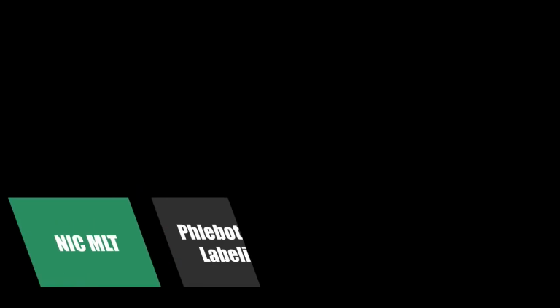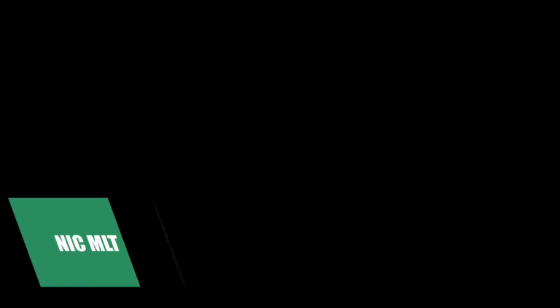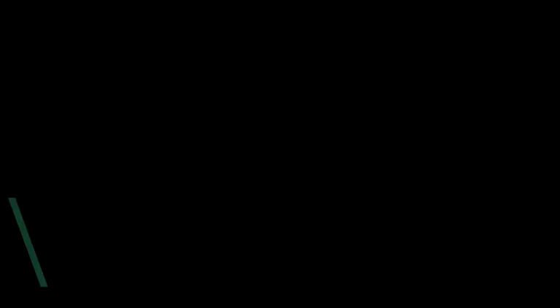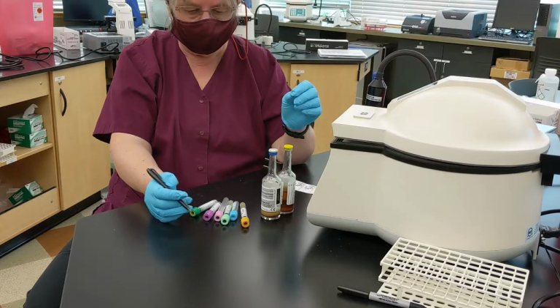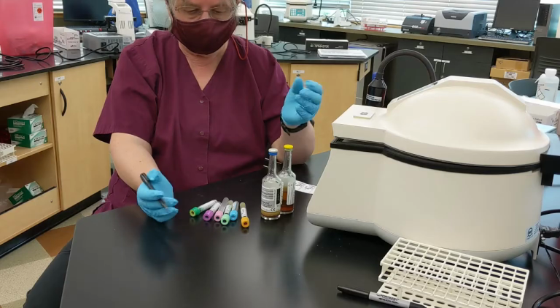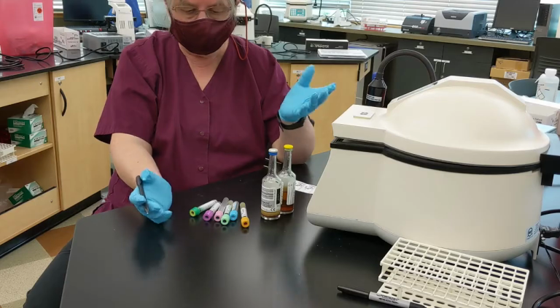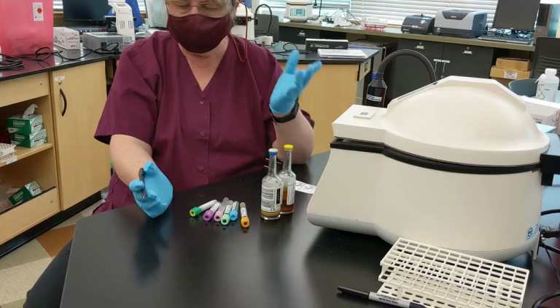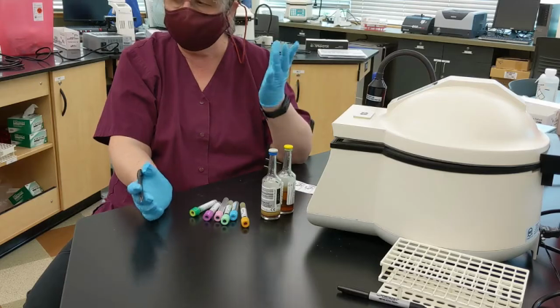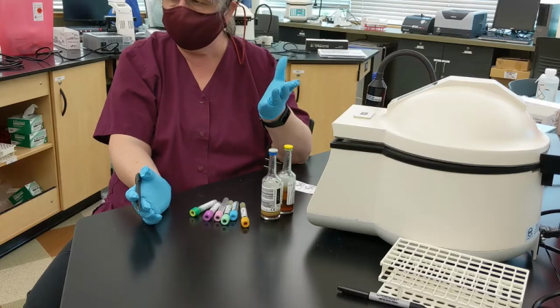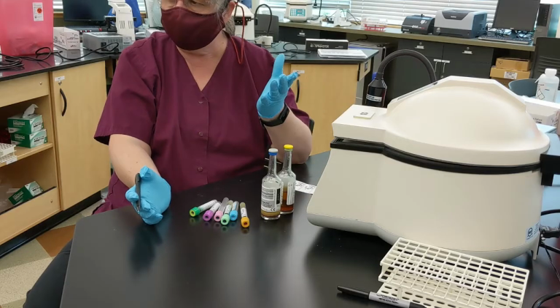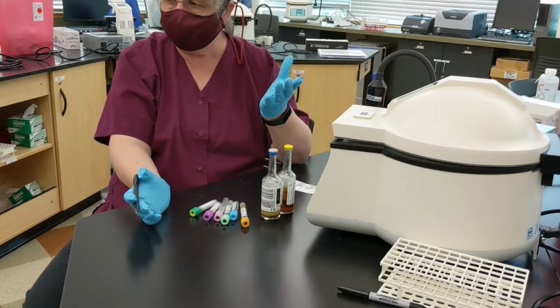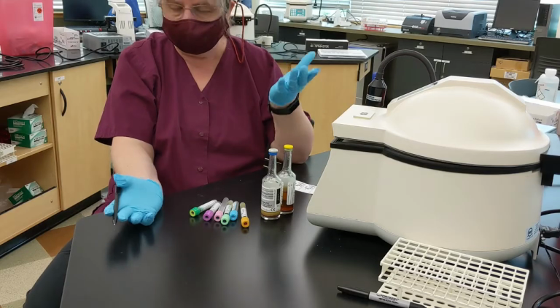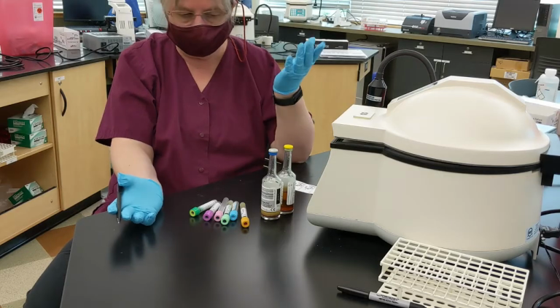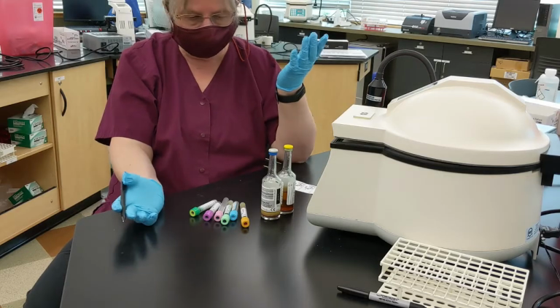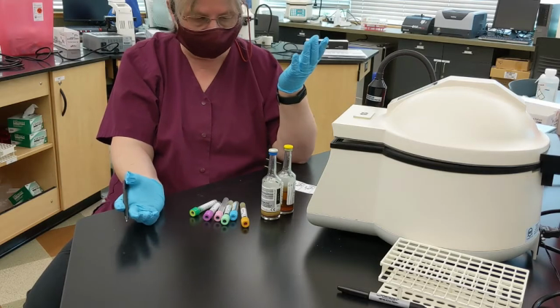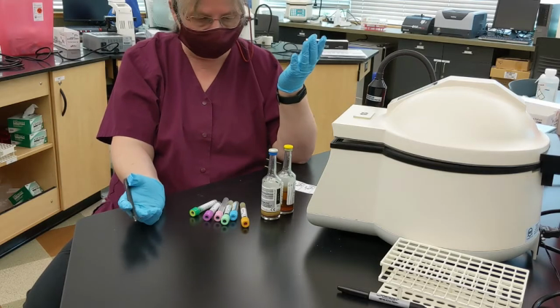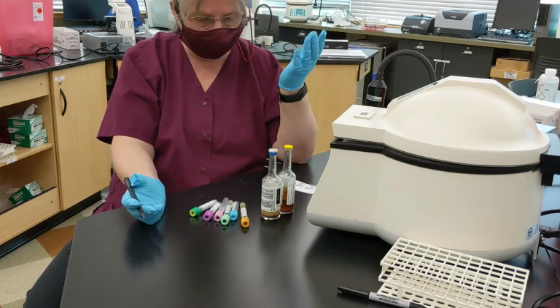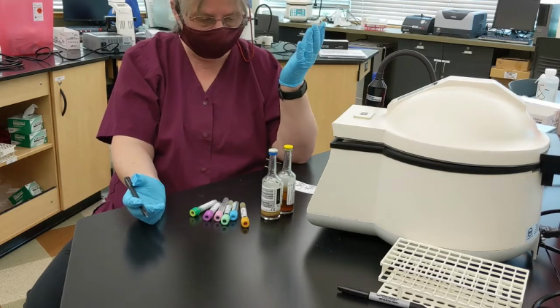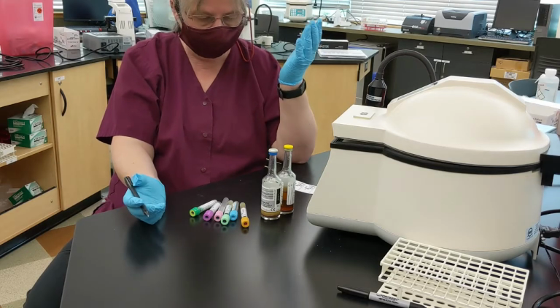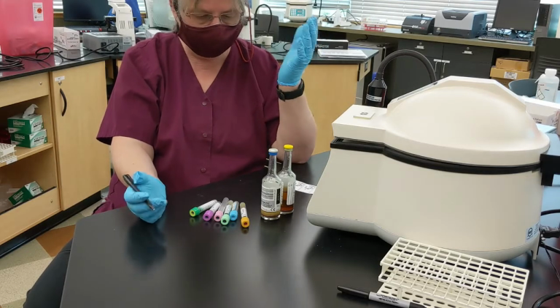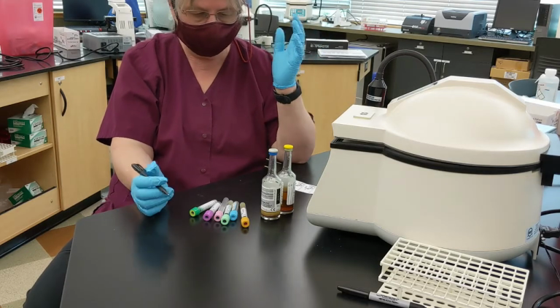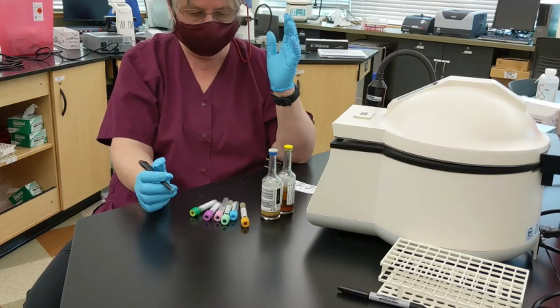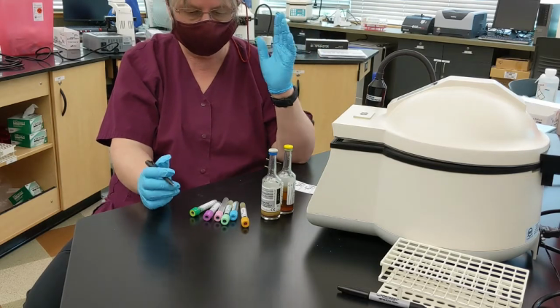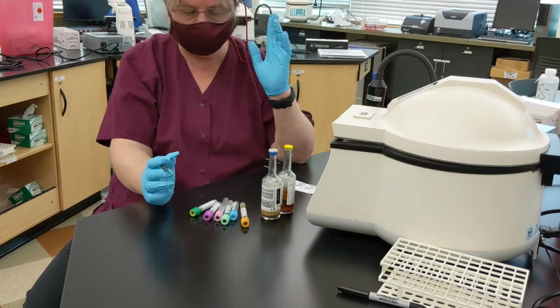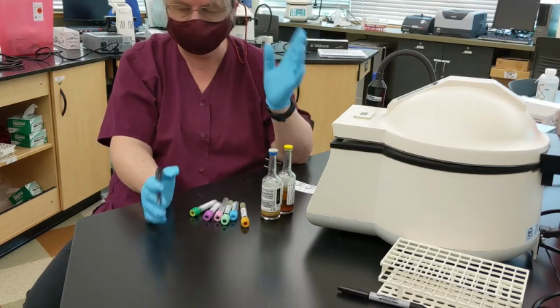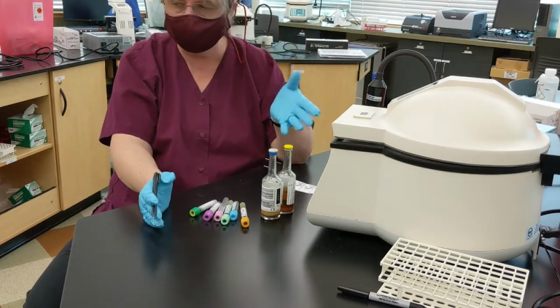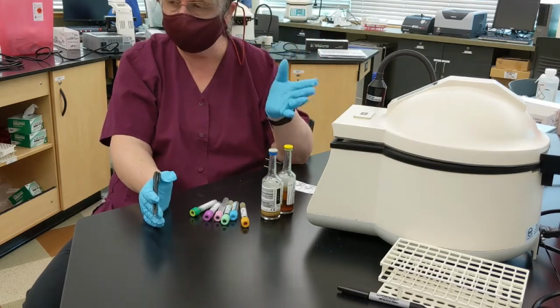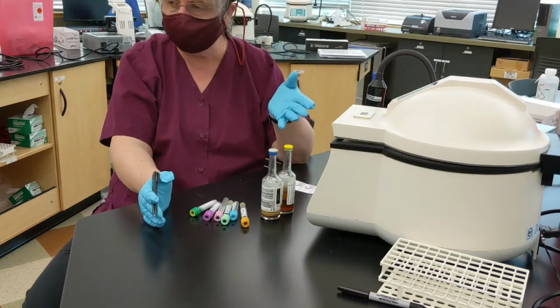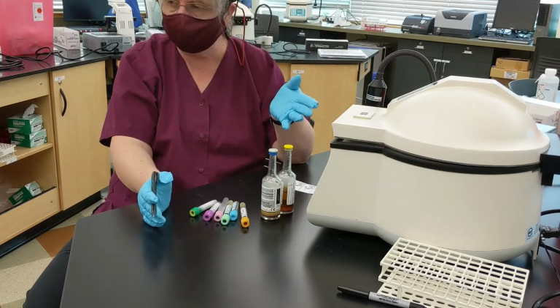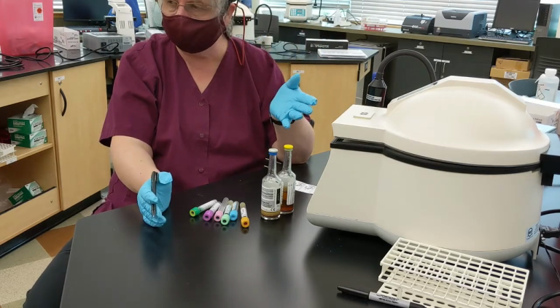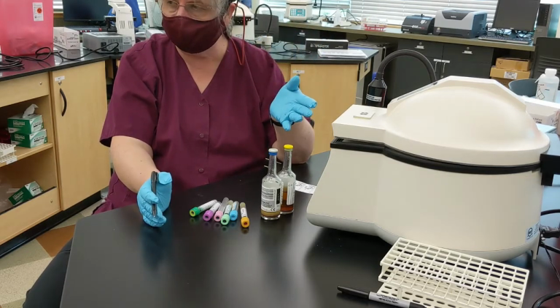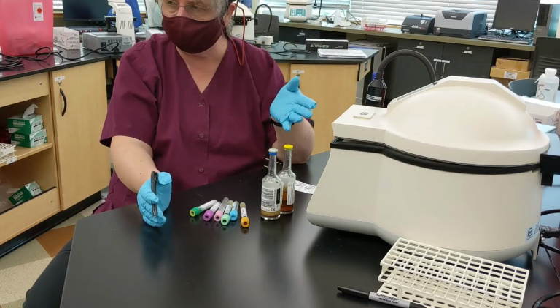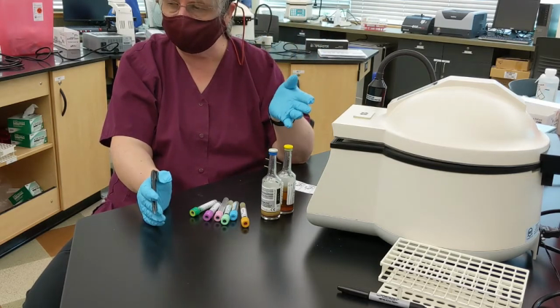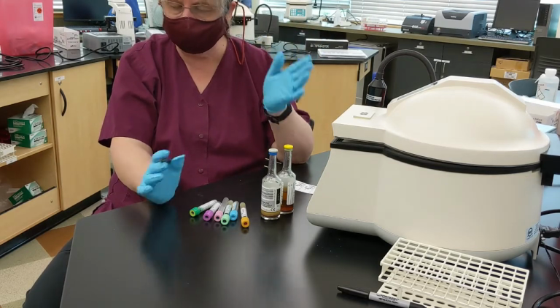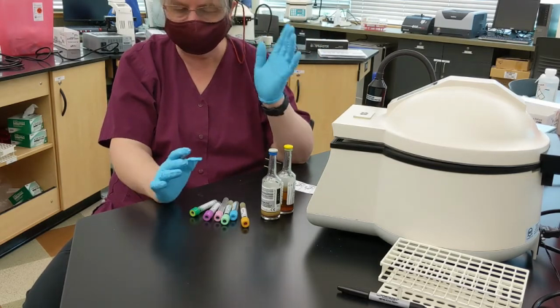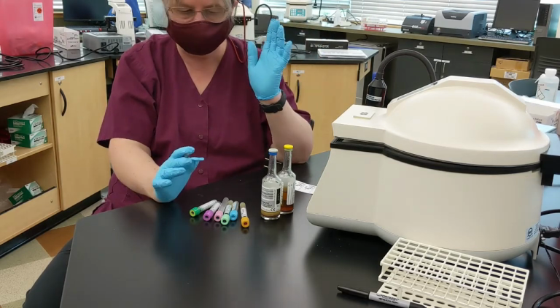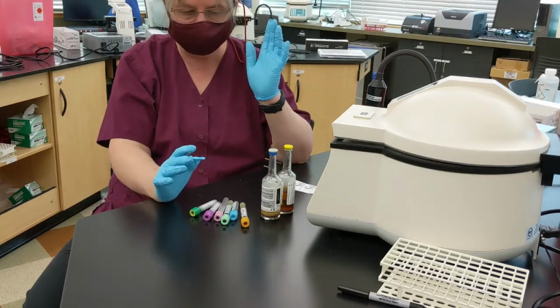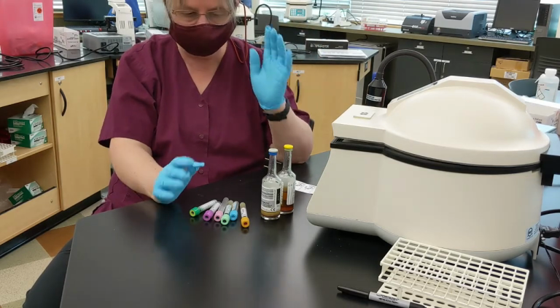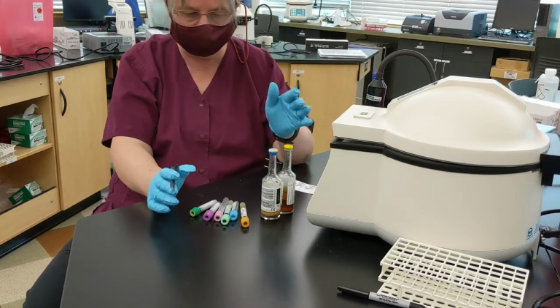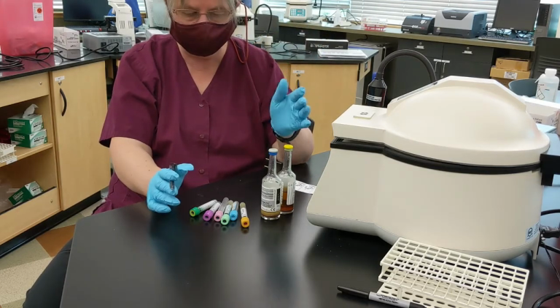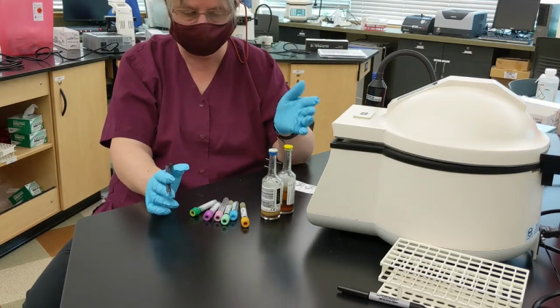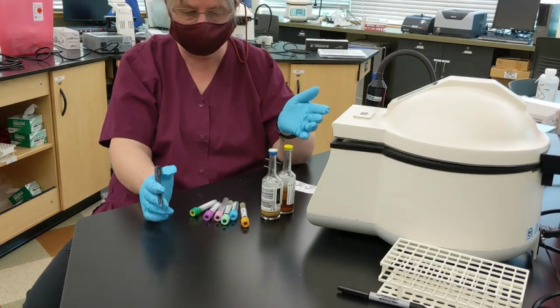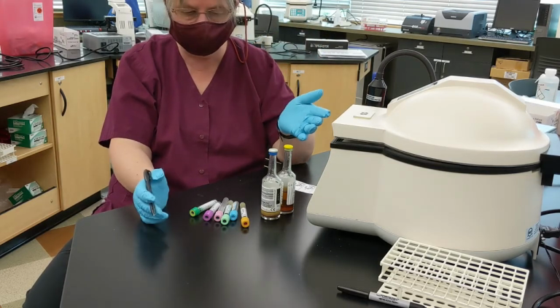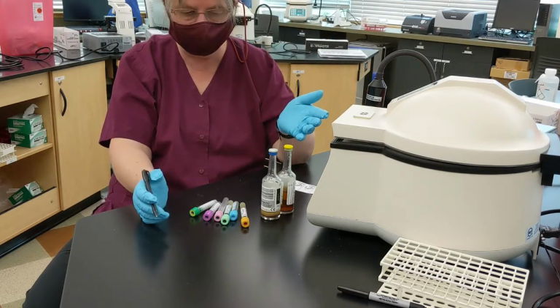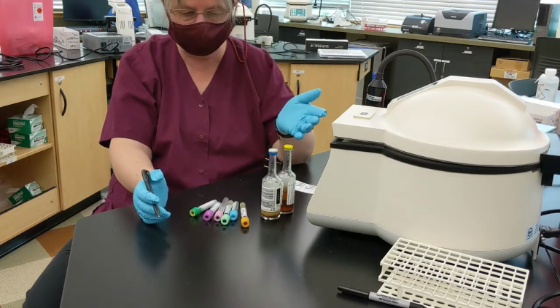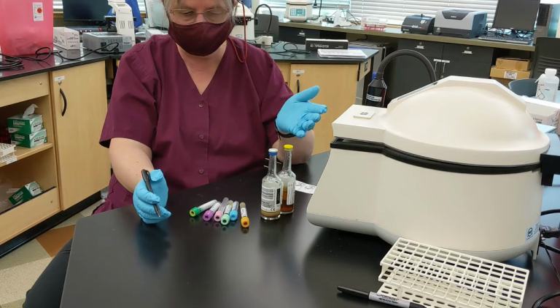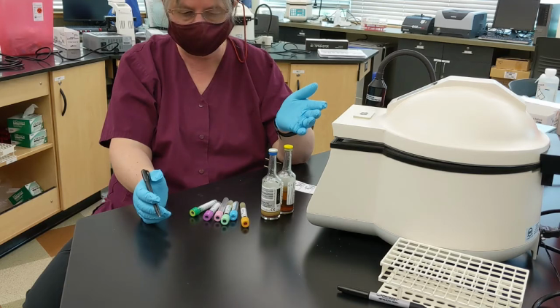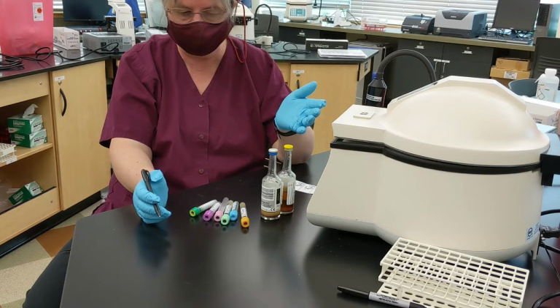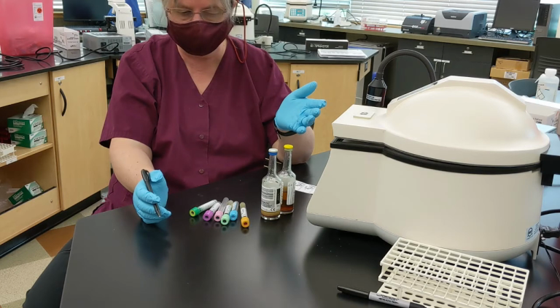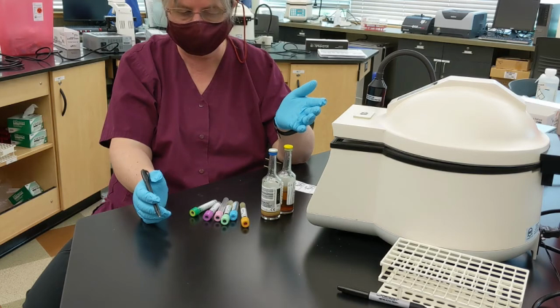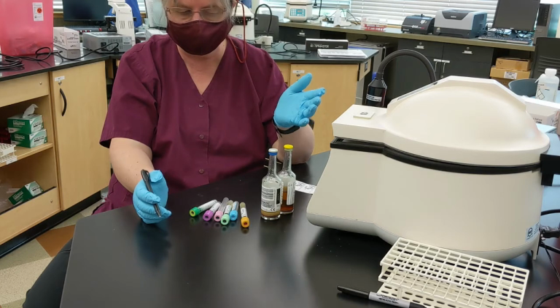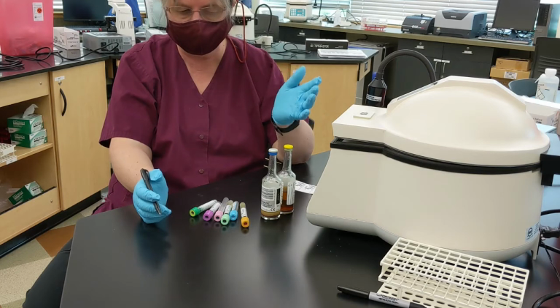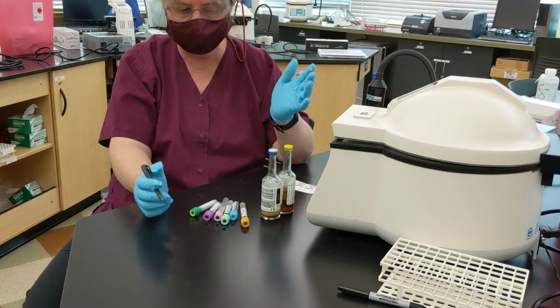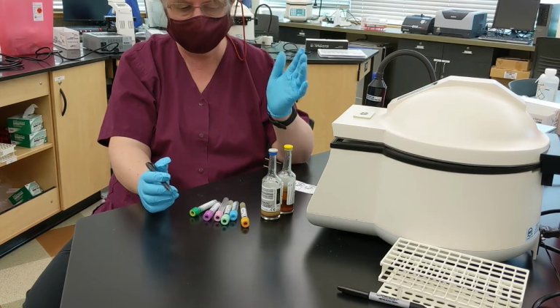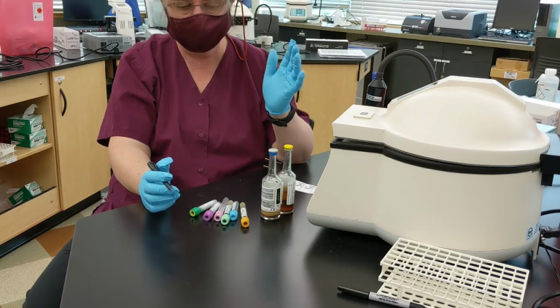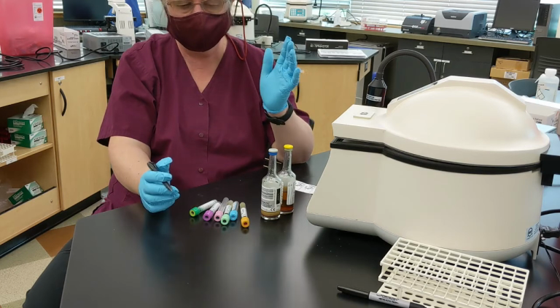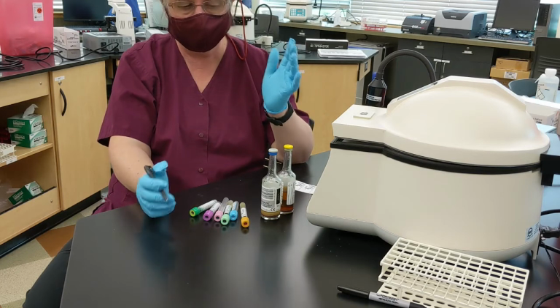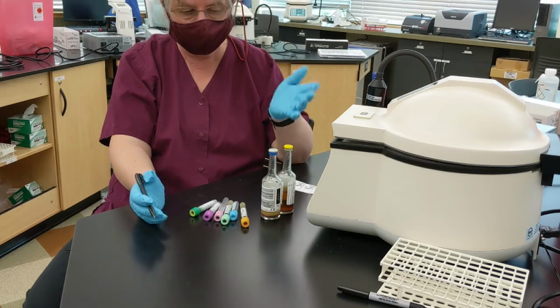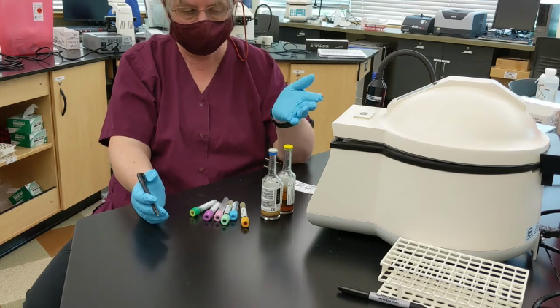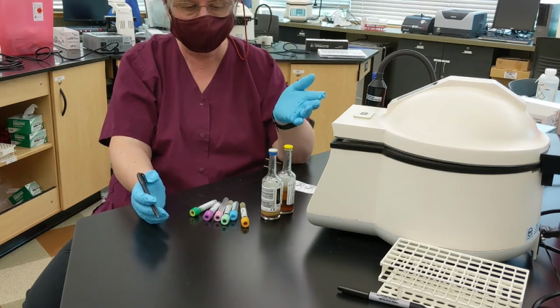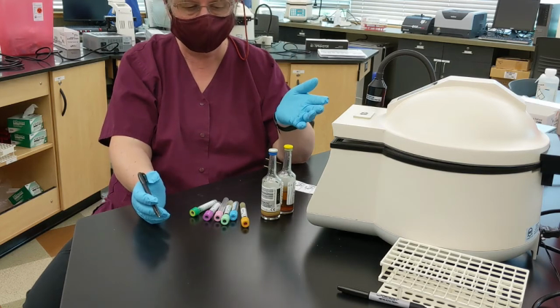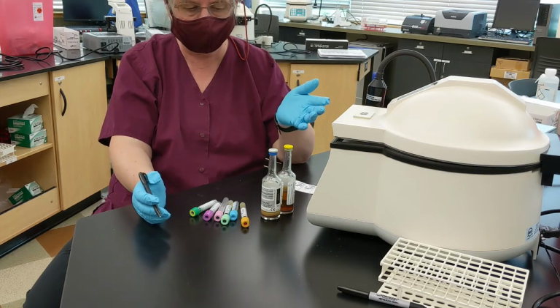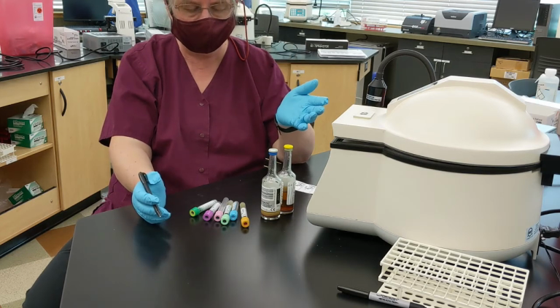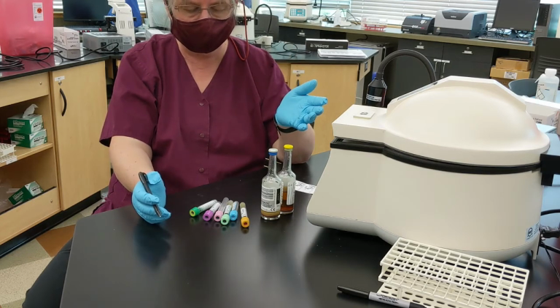When you're doing phlebotomy, order of draw and labeling of your tubes is really important.